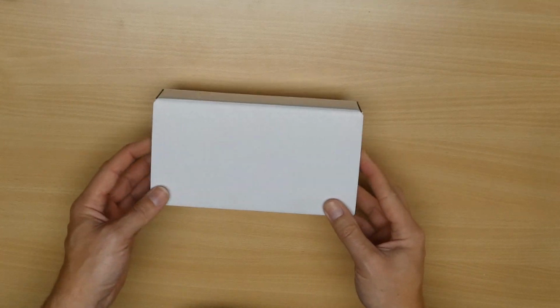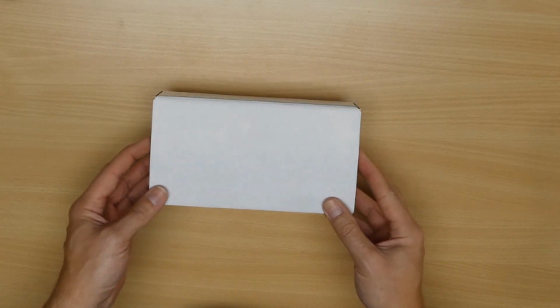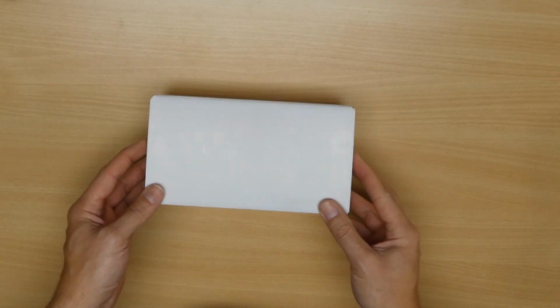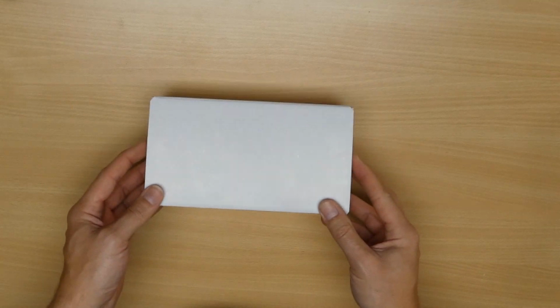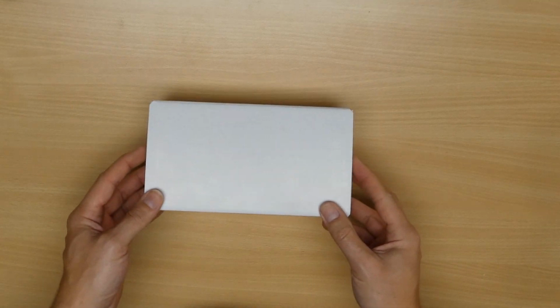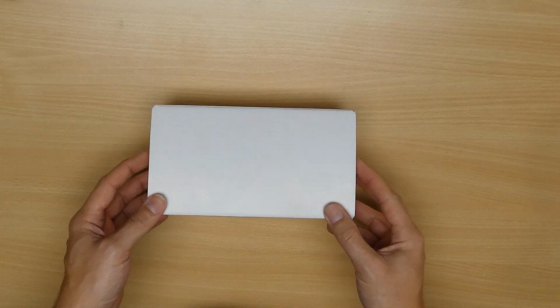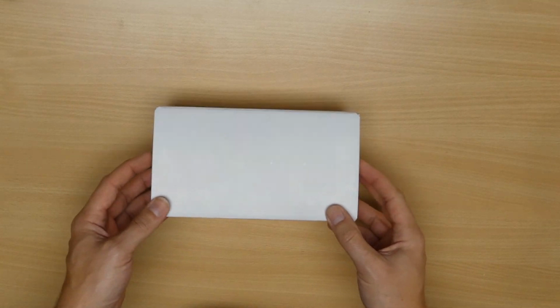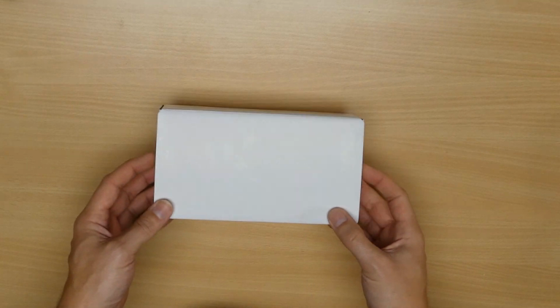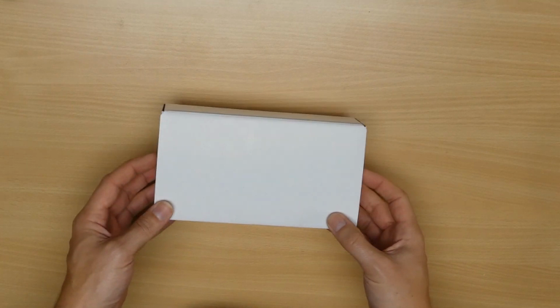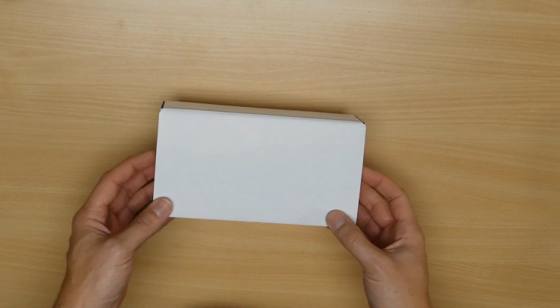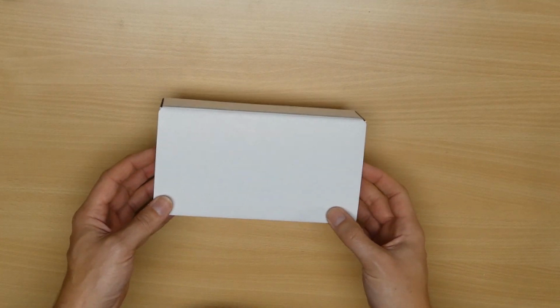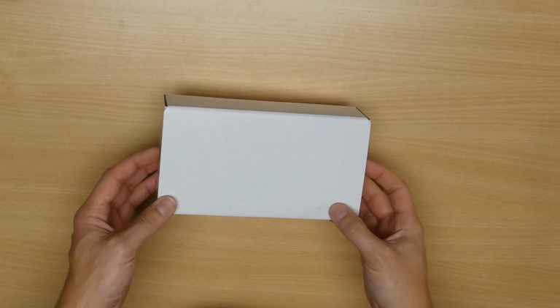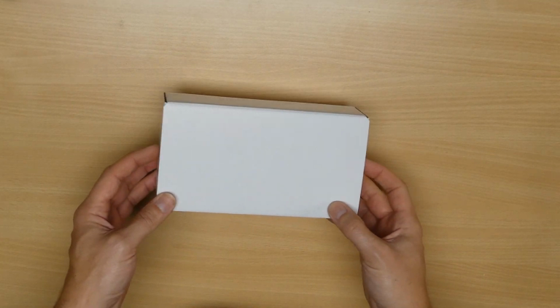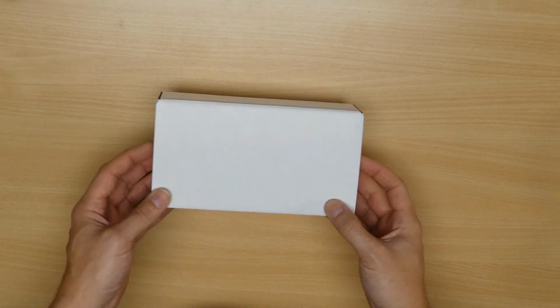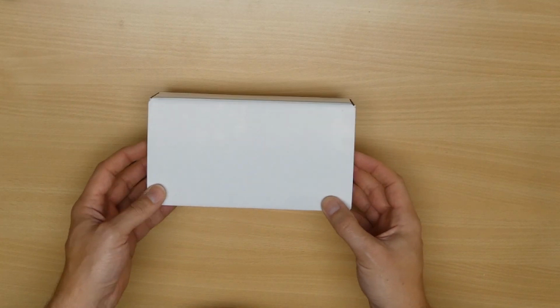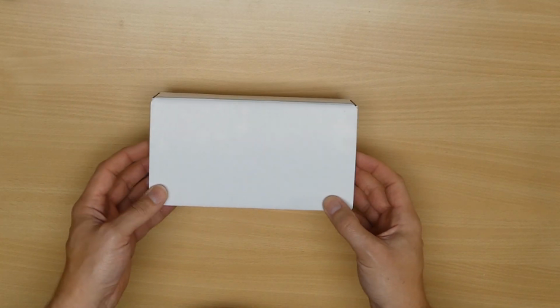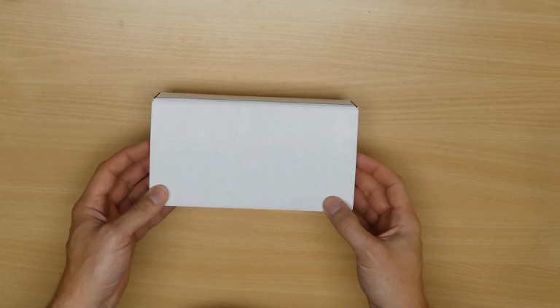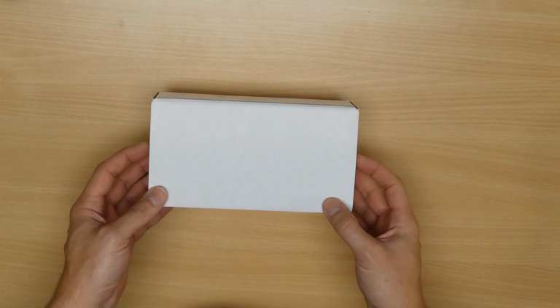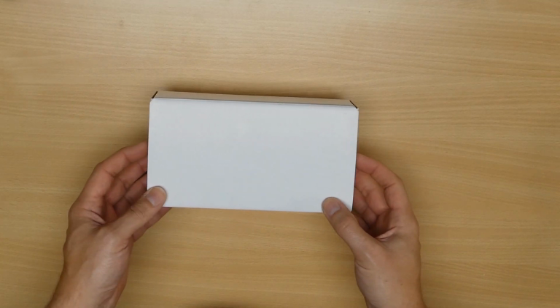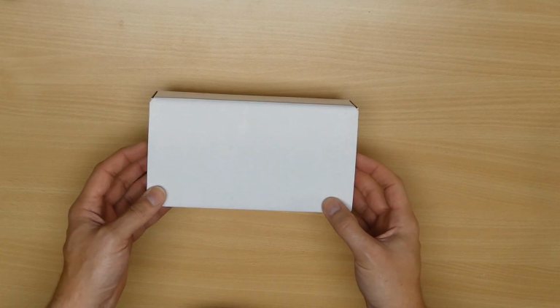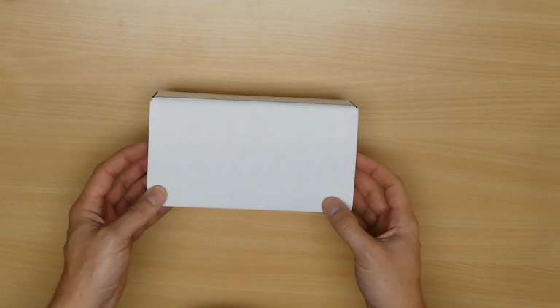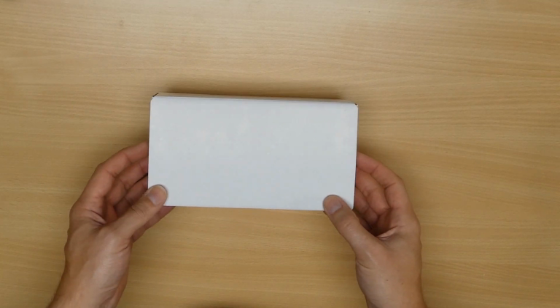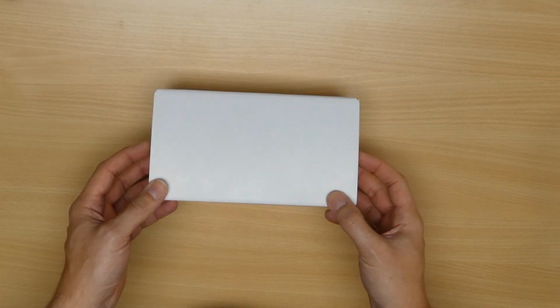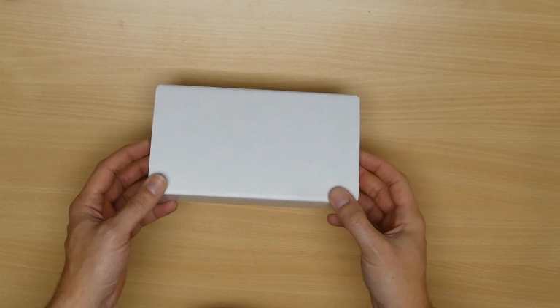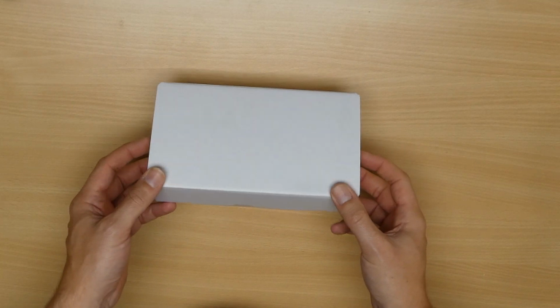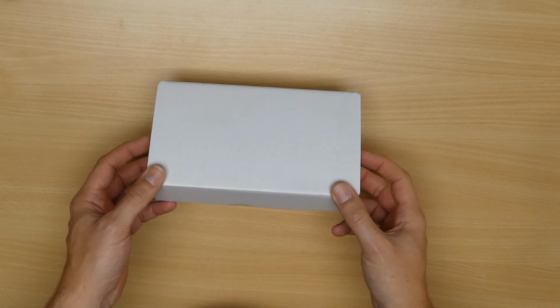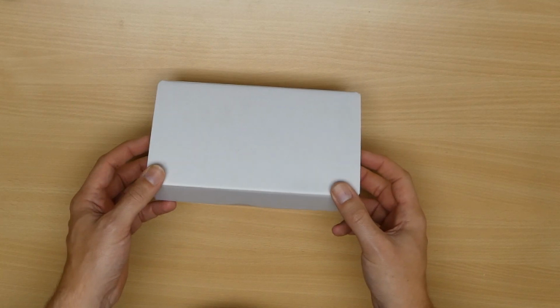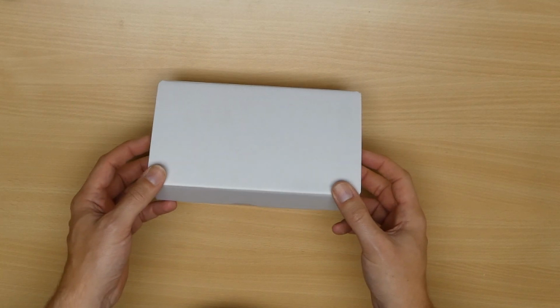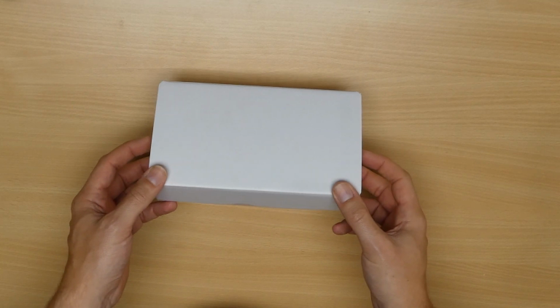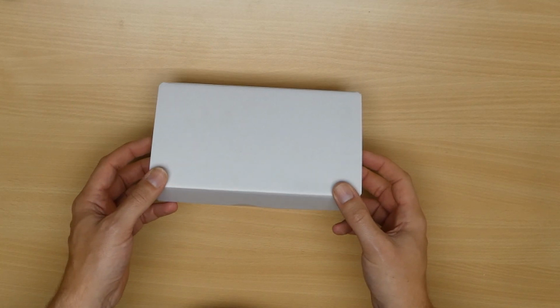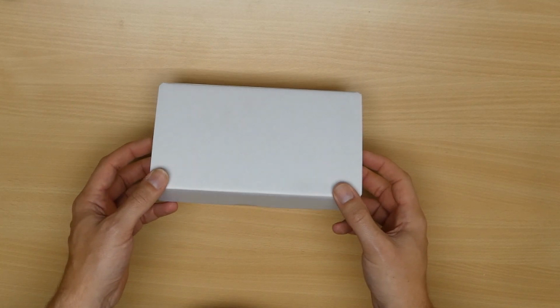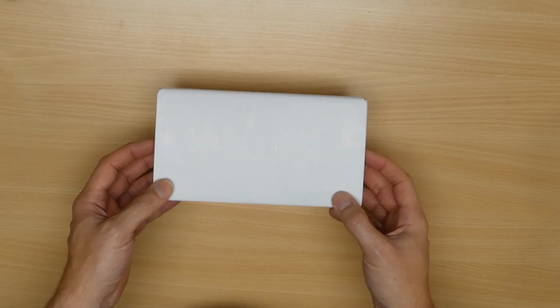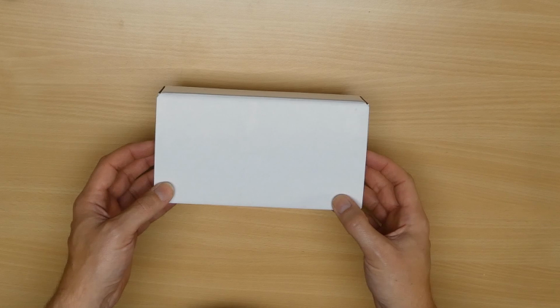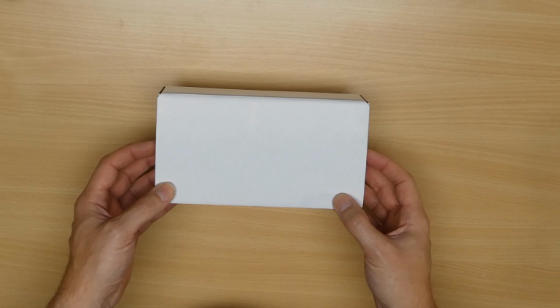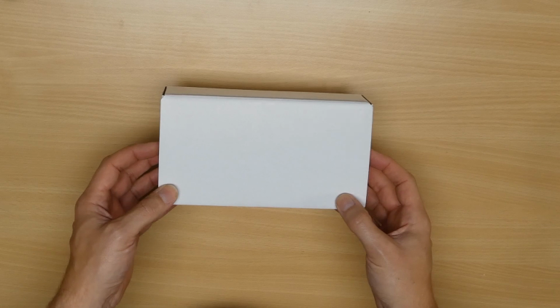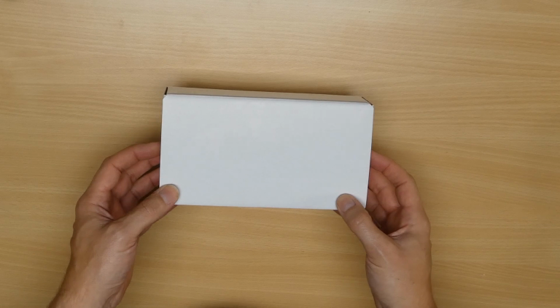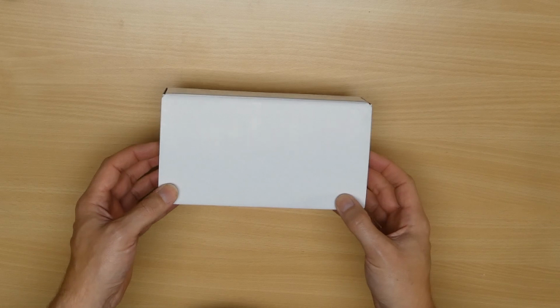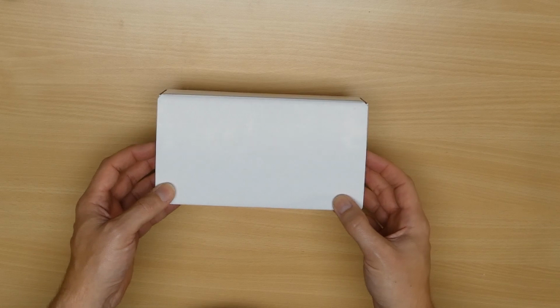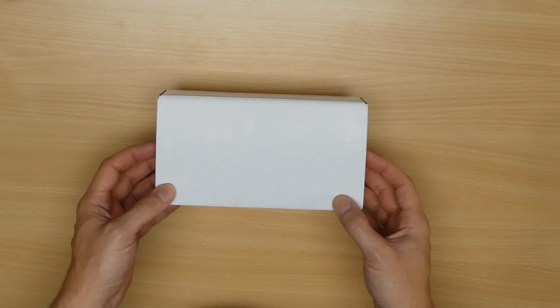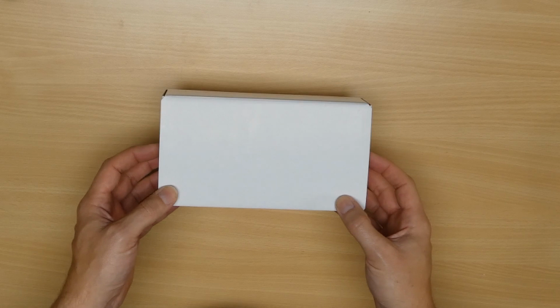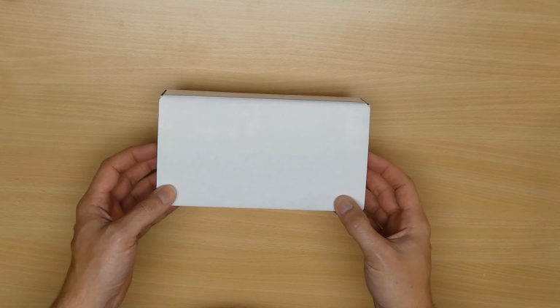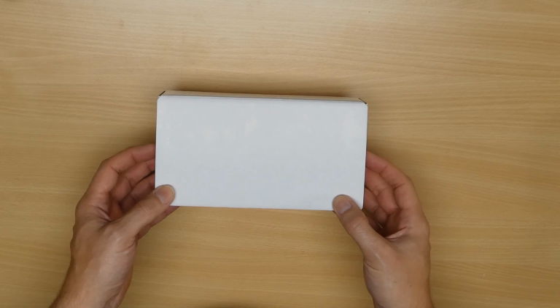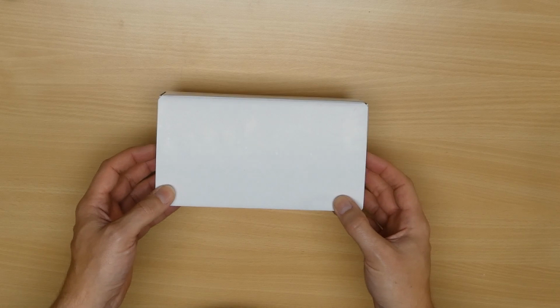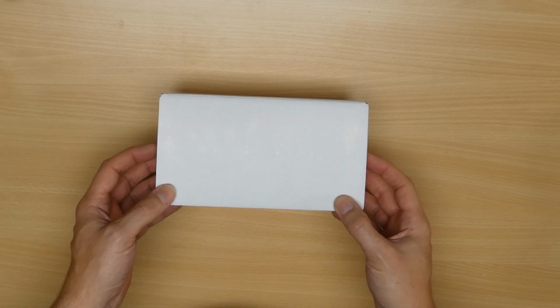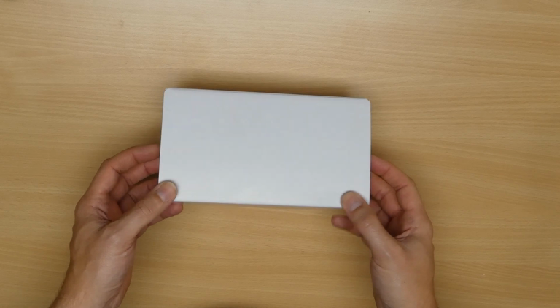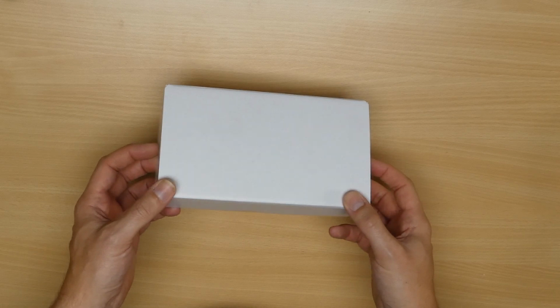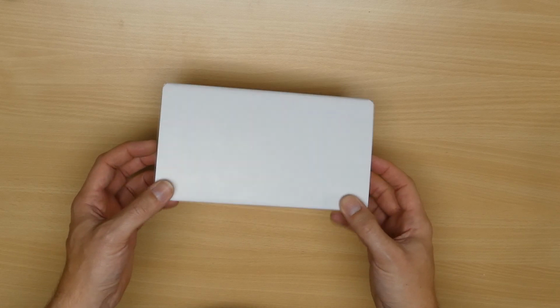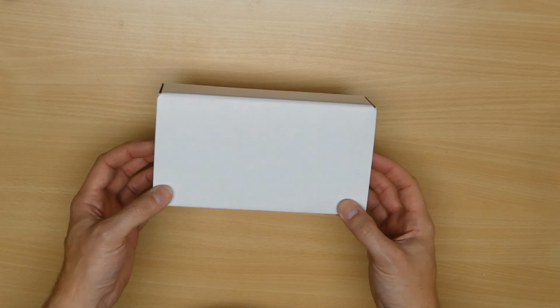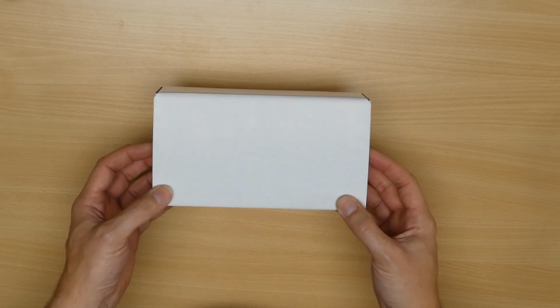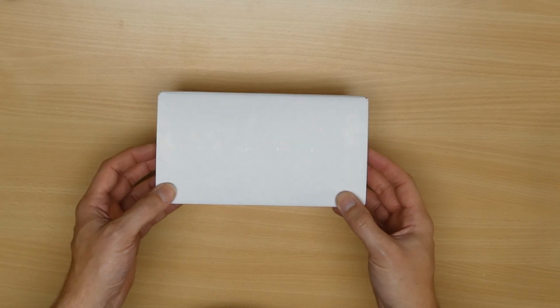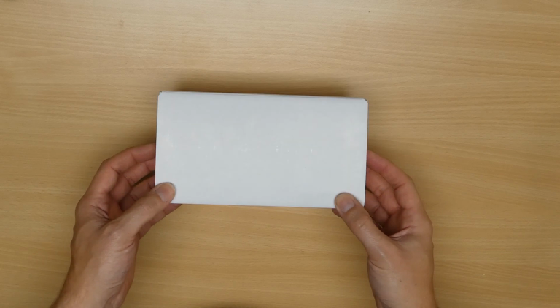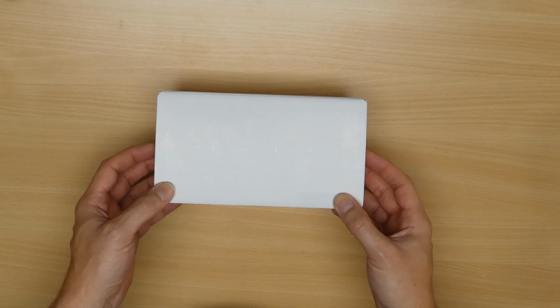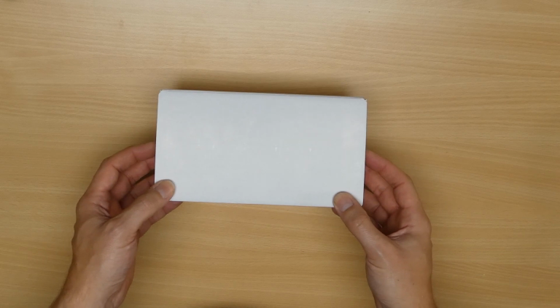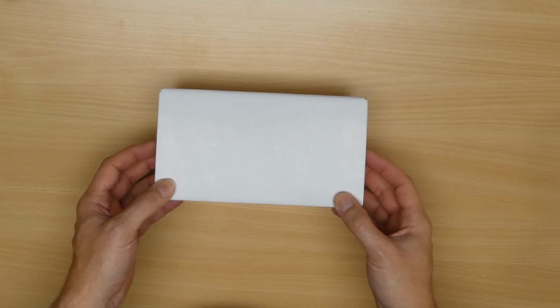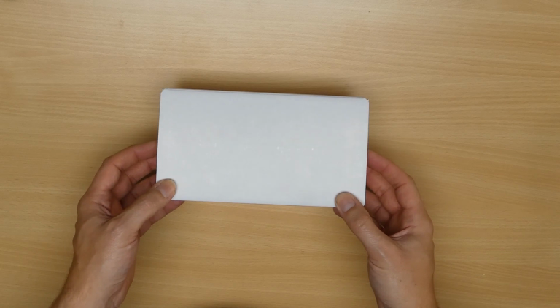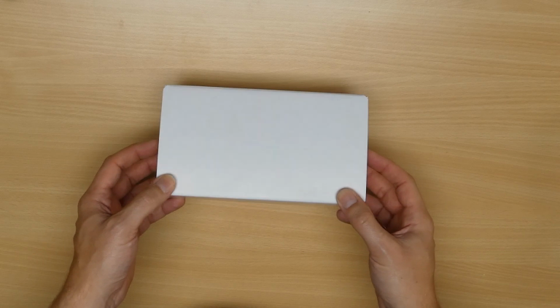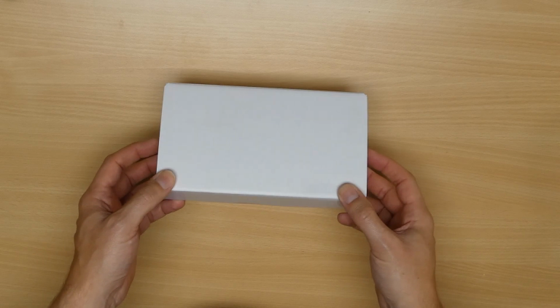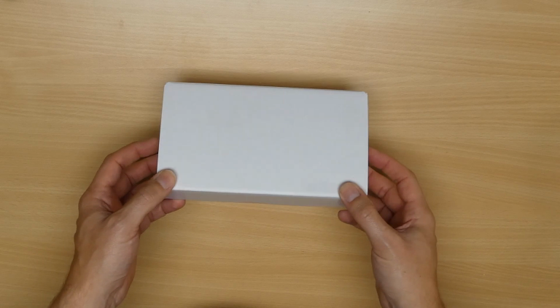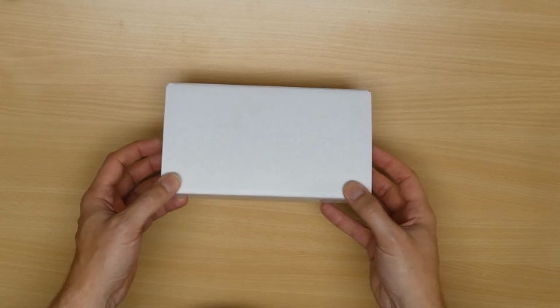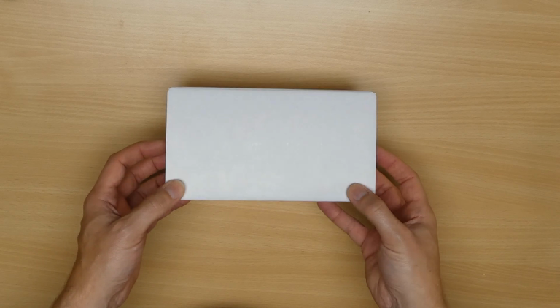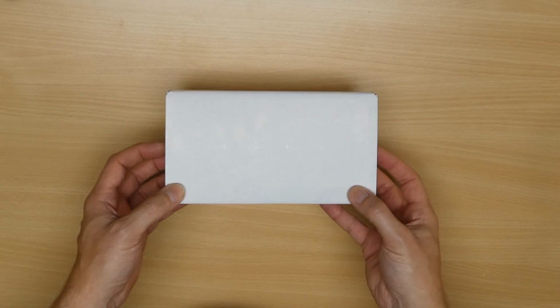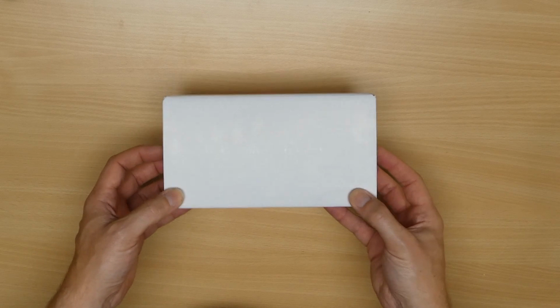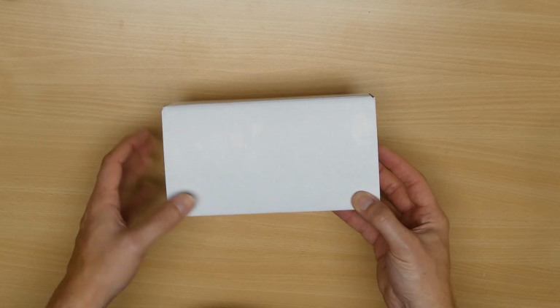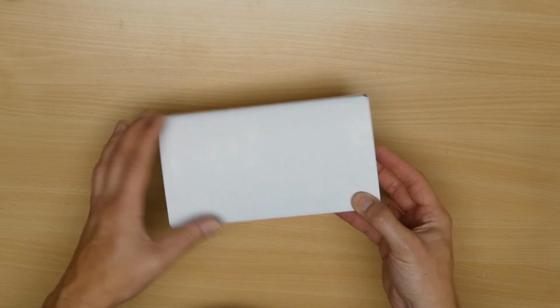In my last video I showed a sneak peek of this mystery box, but you've already seen this video's title so you know what's in it. Let's open it up.